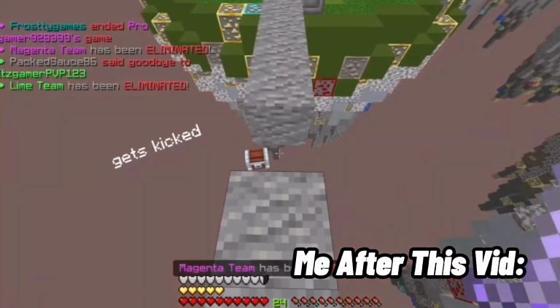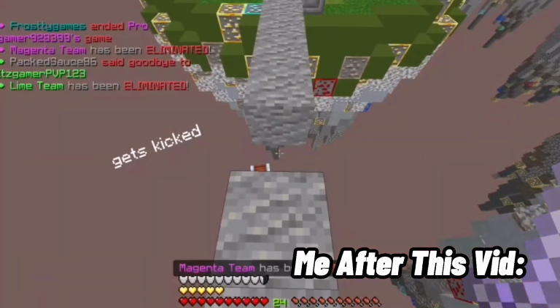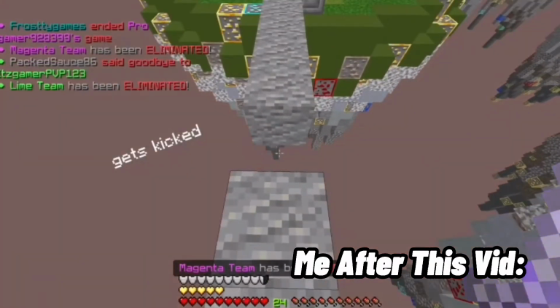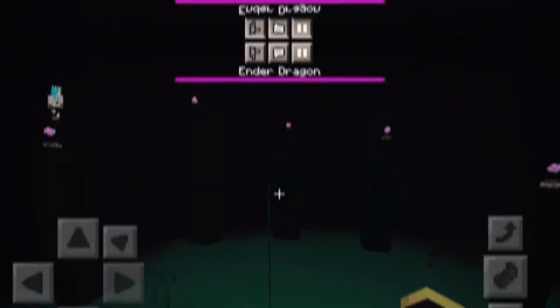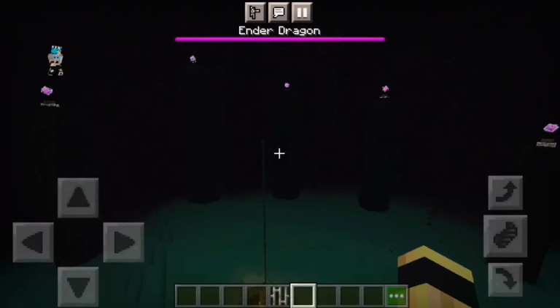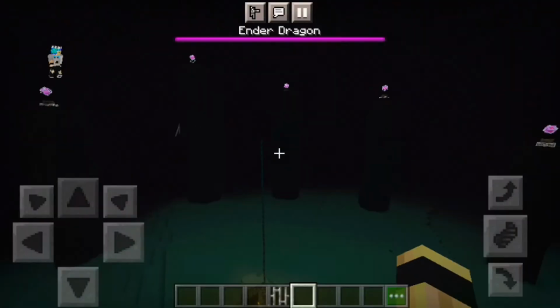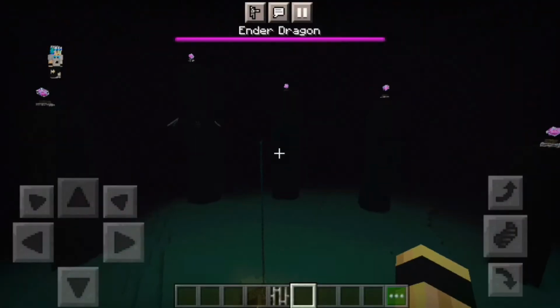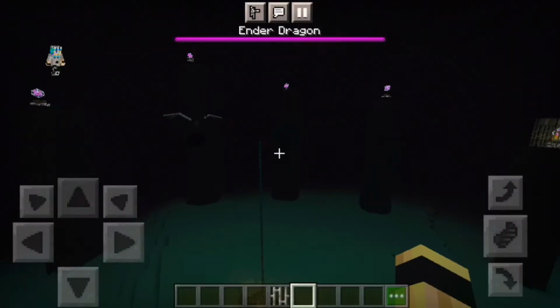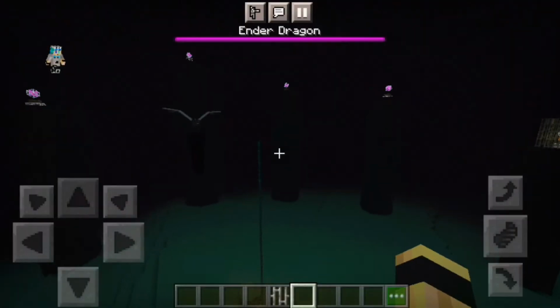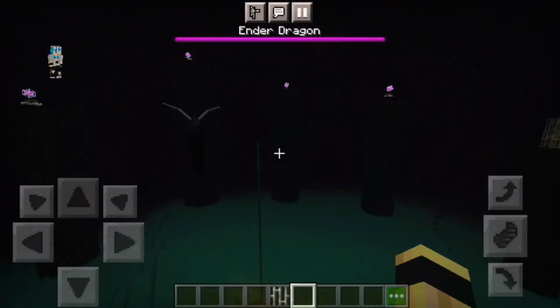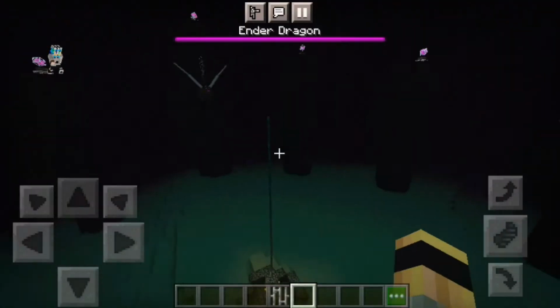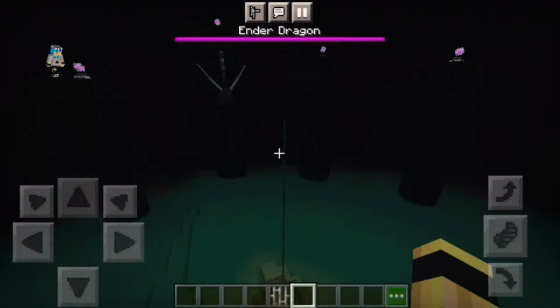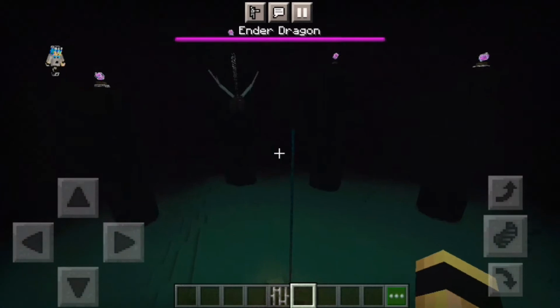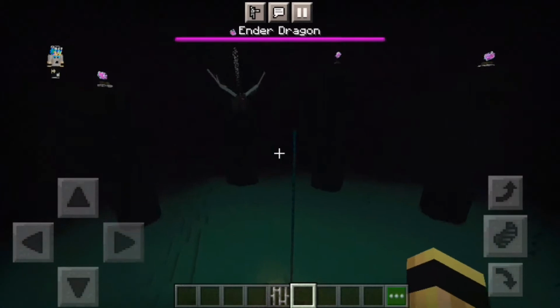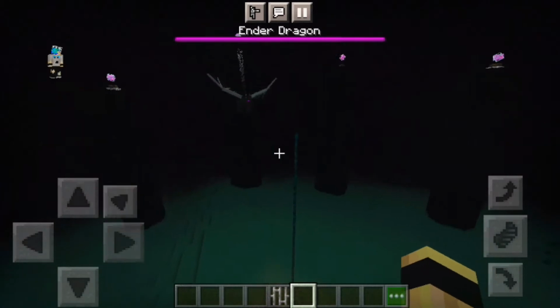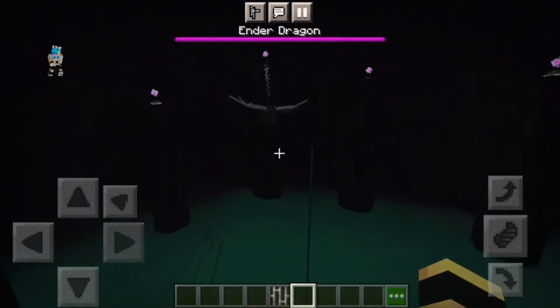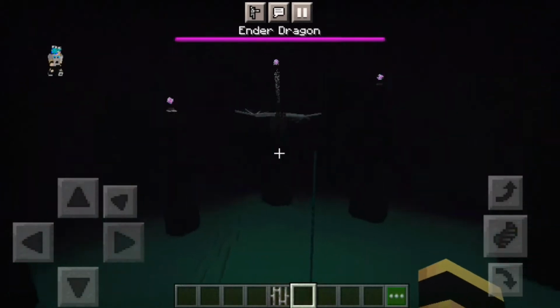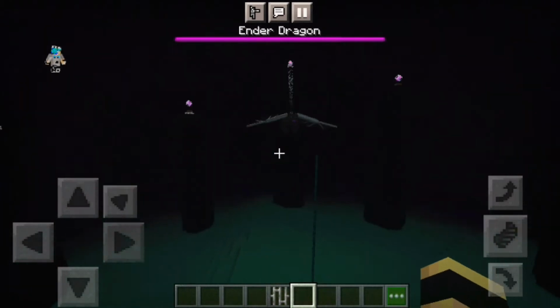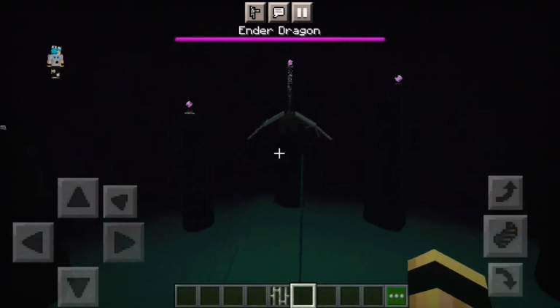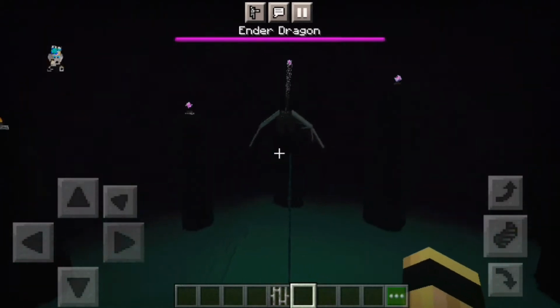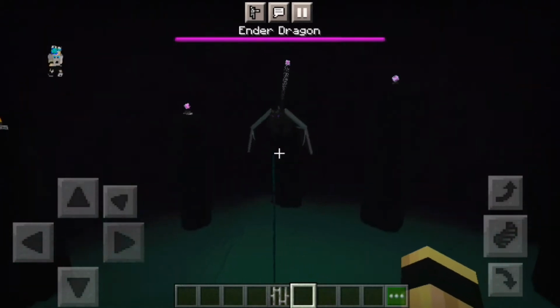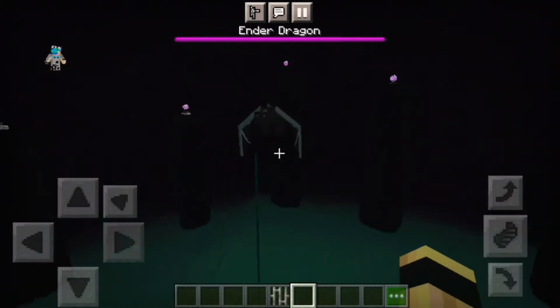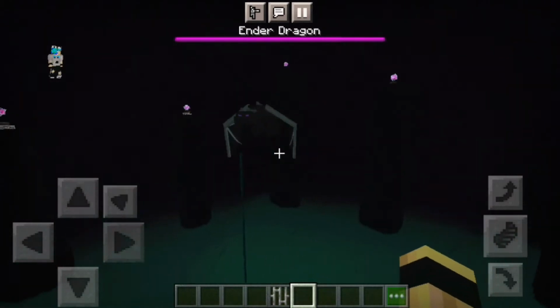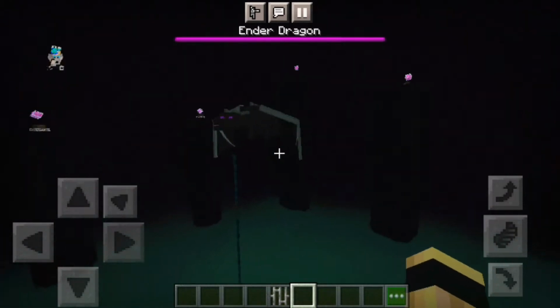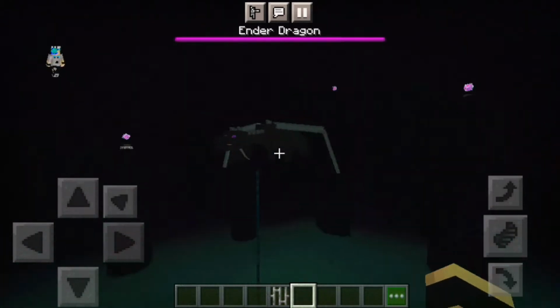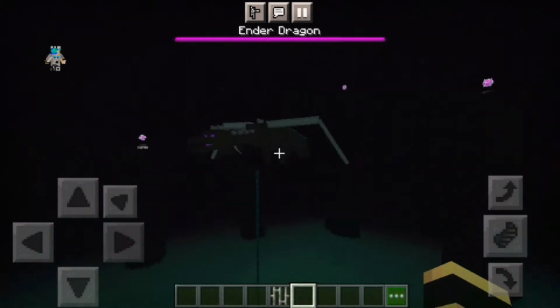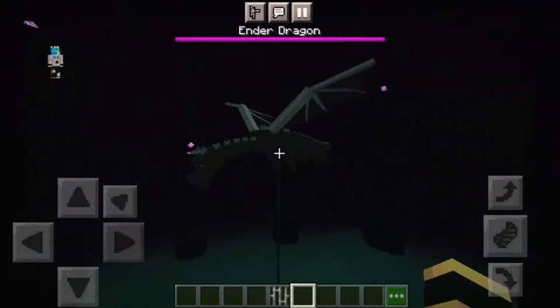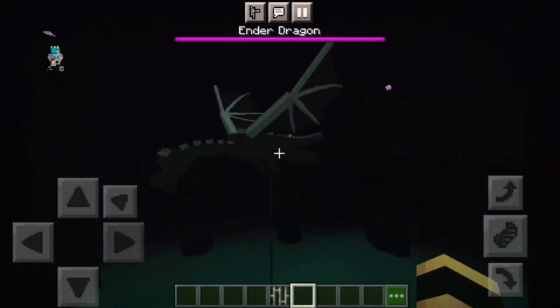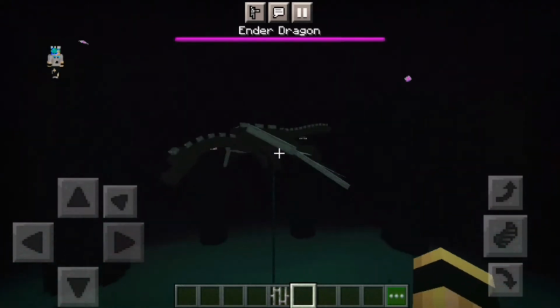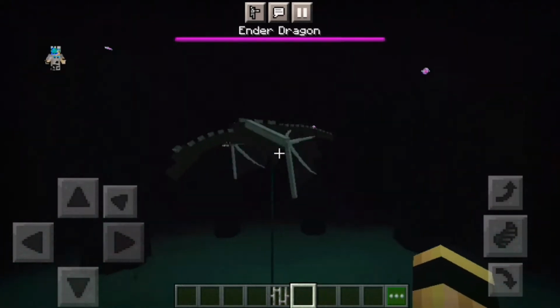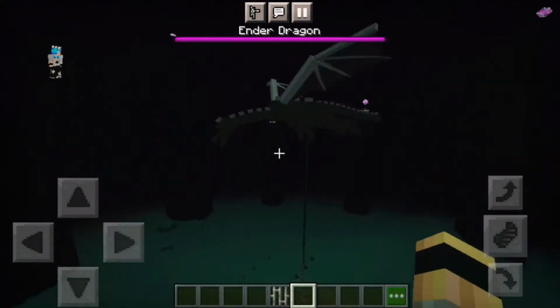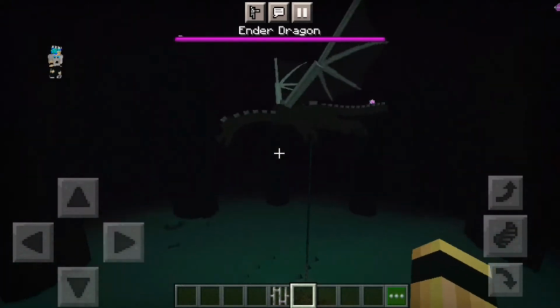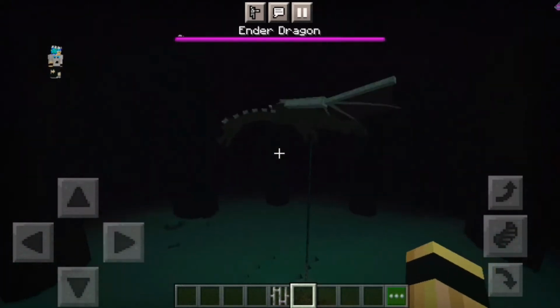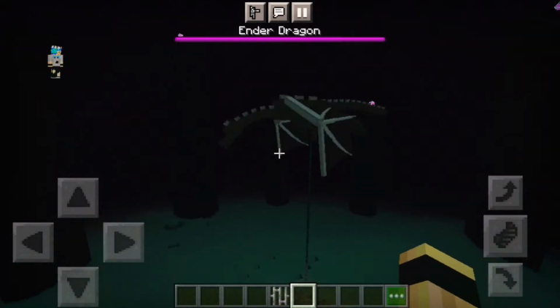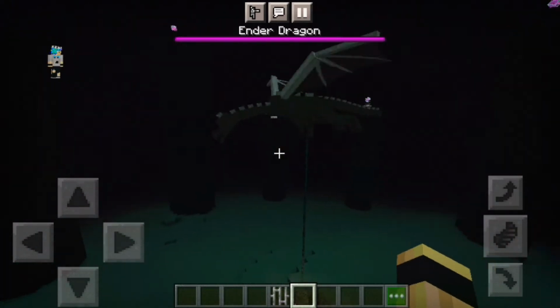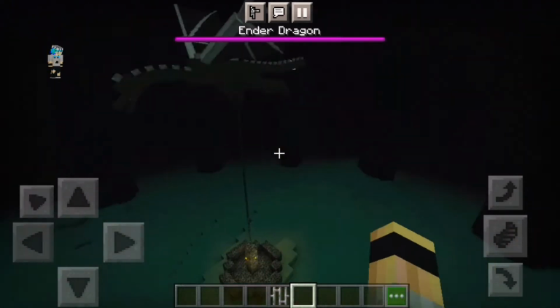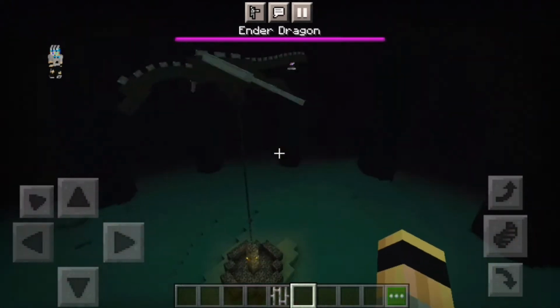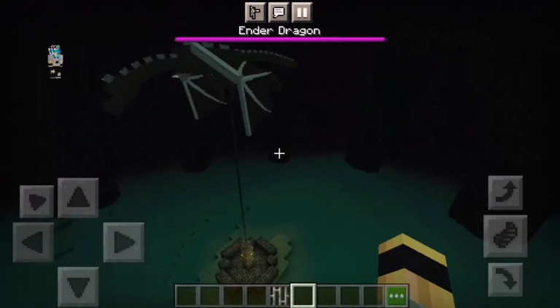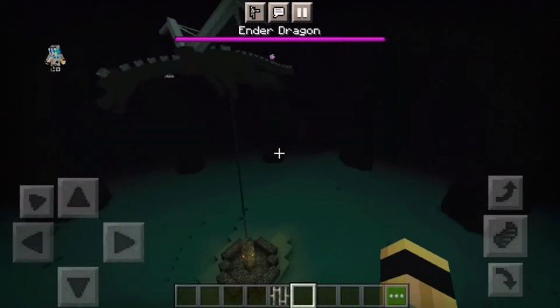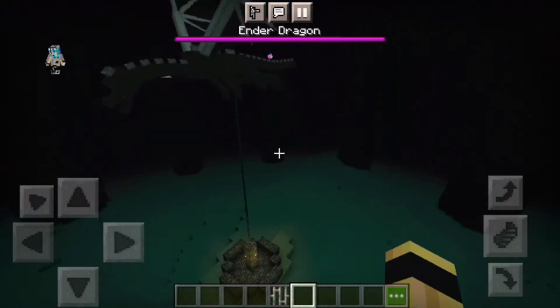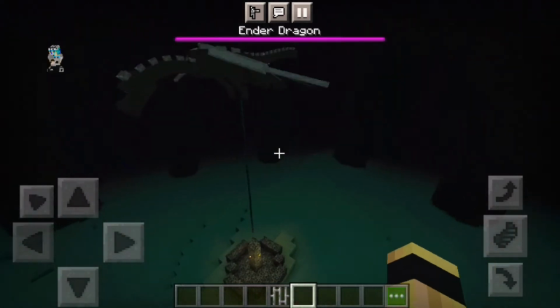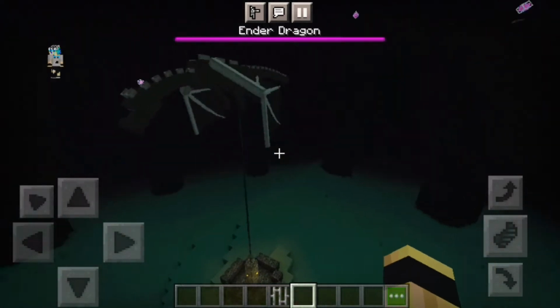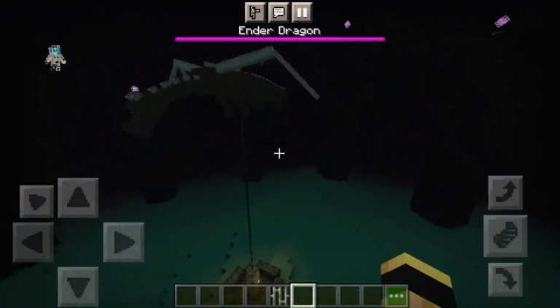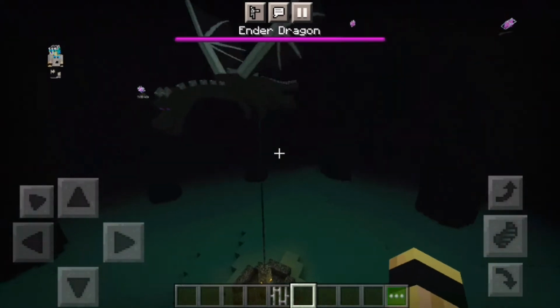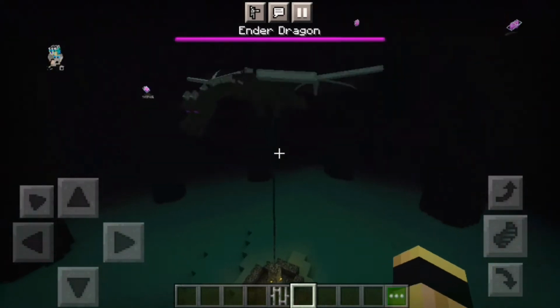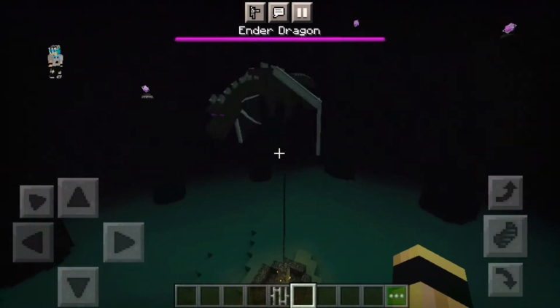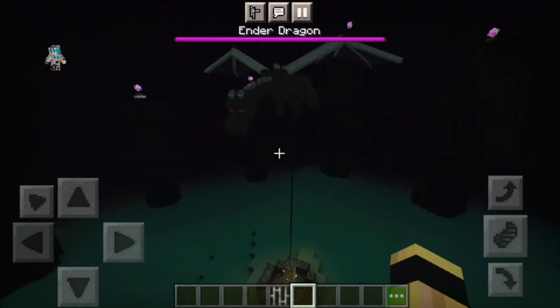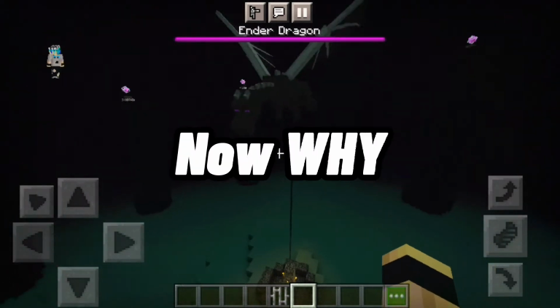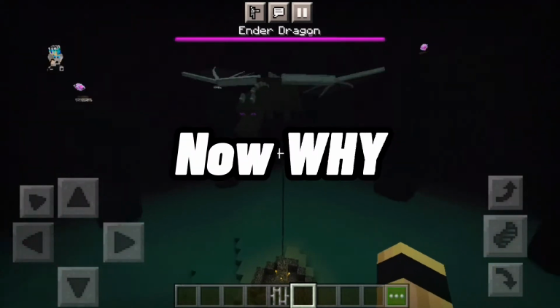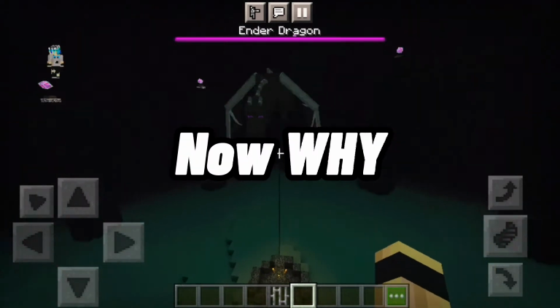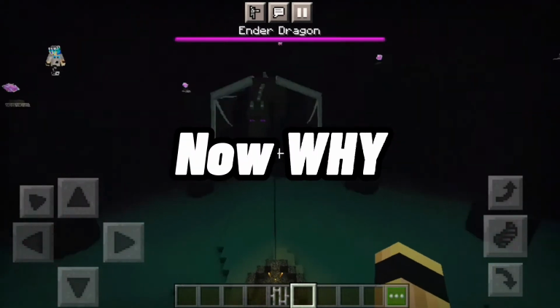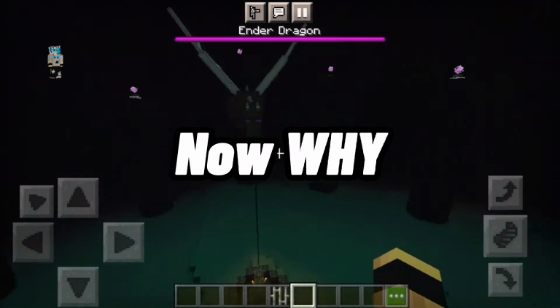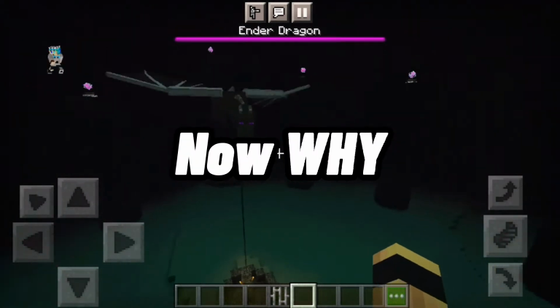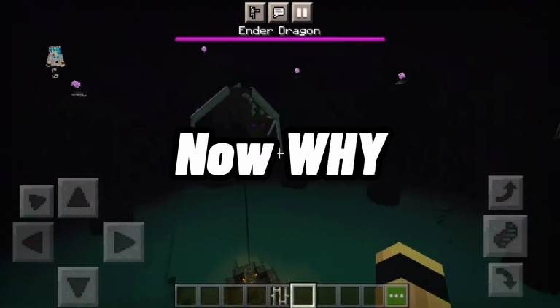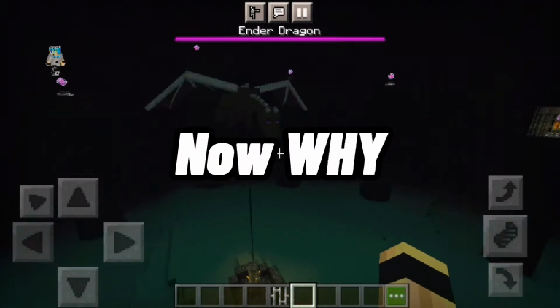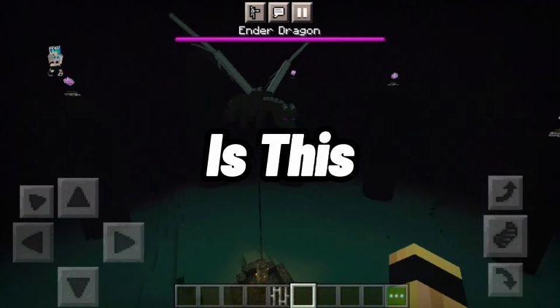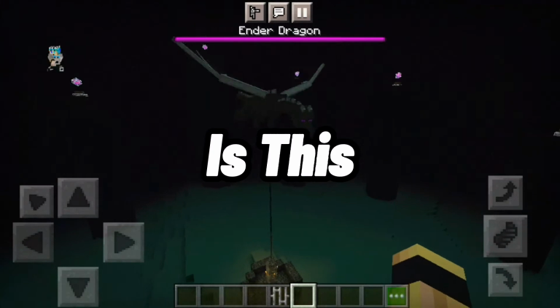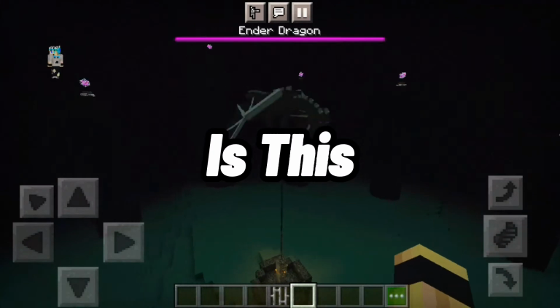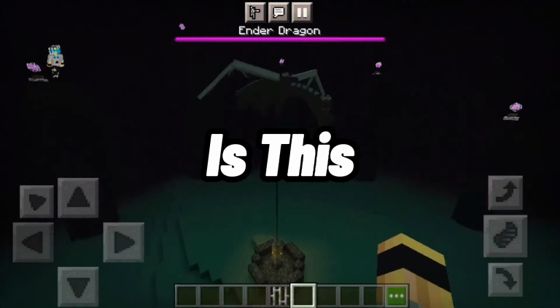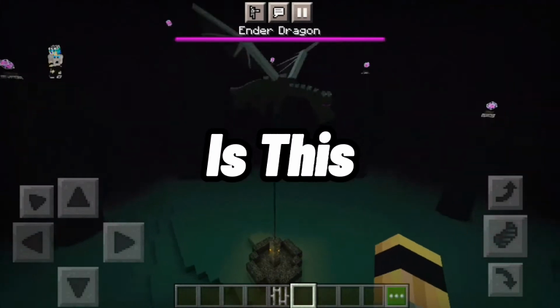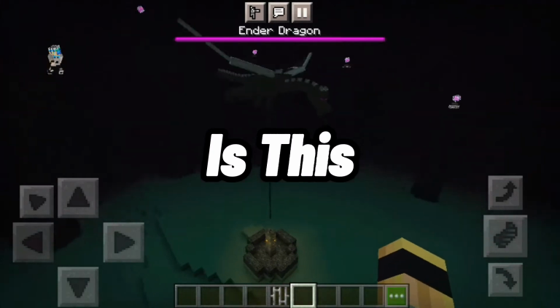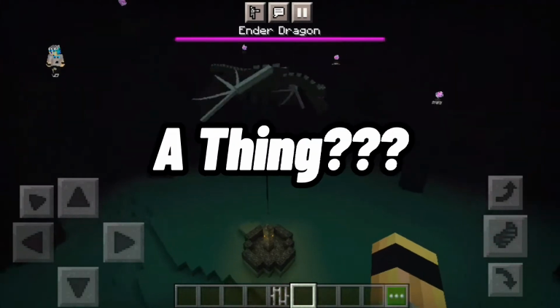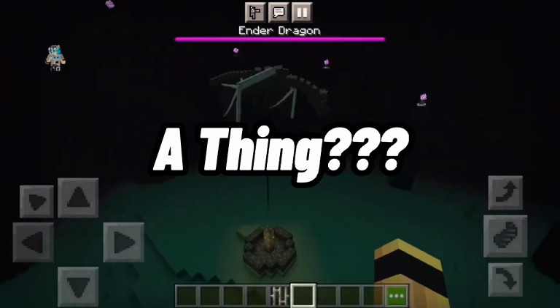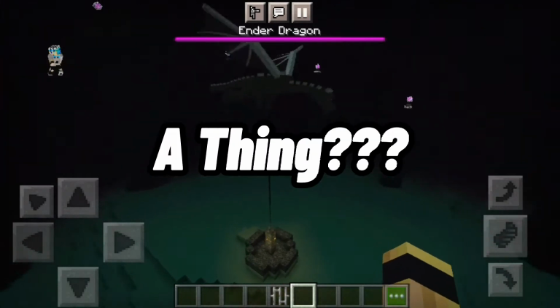The Ender Dragon's Perch height can easily be raised on MCPE with iron bars. Now why is this a thing?